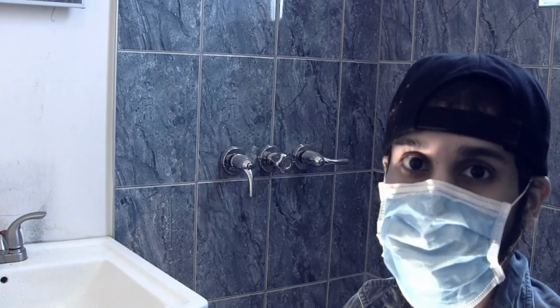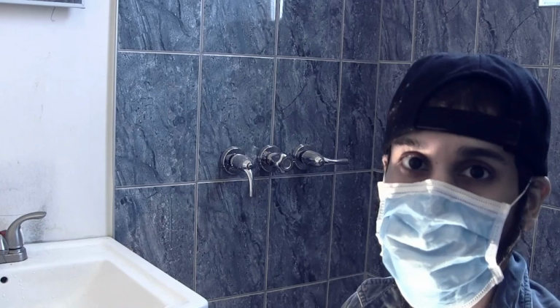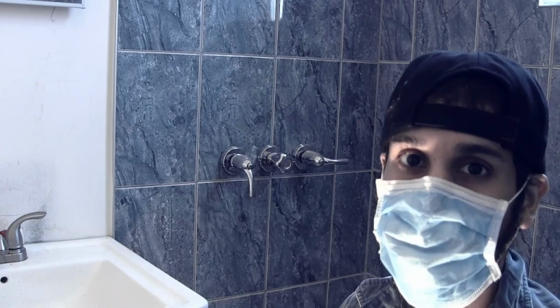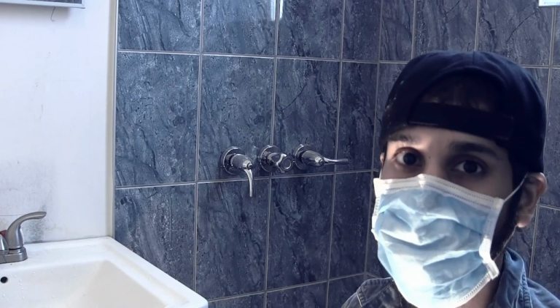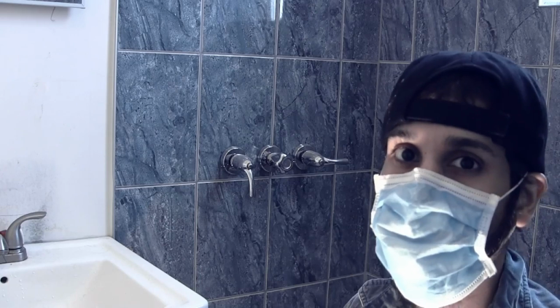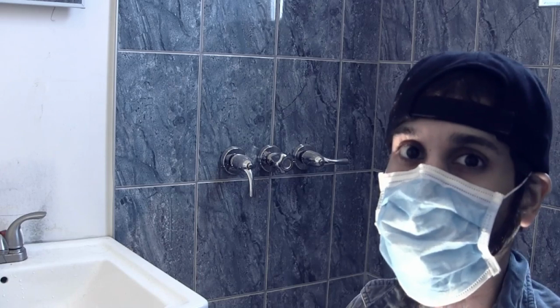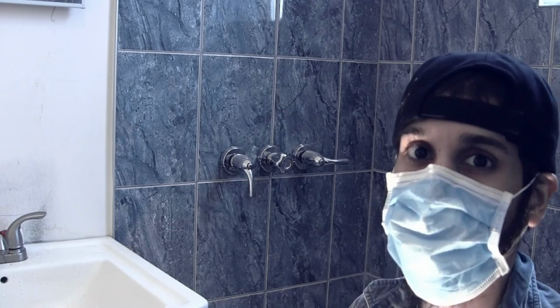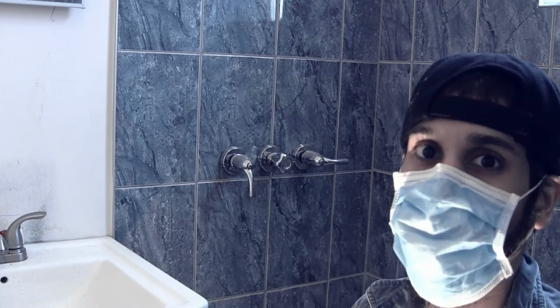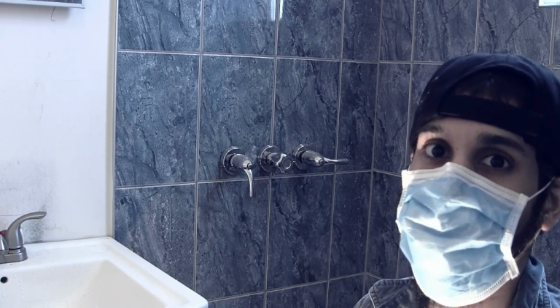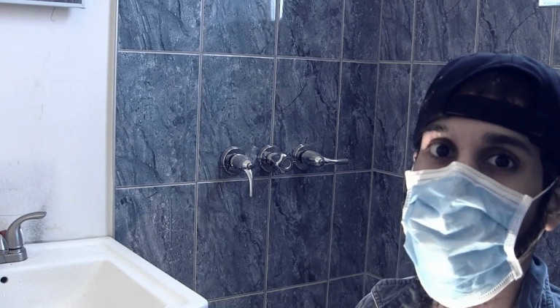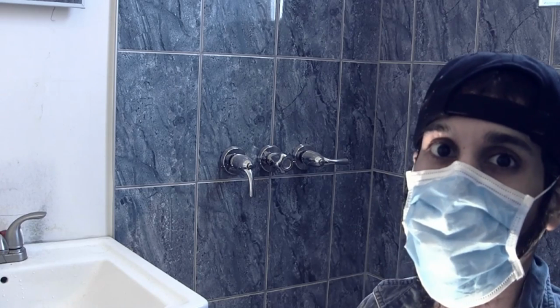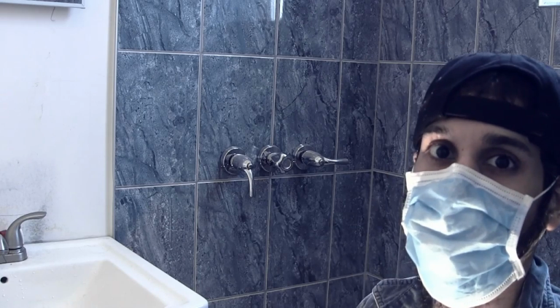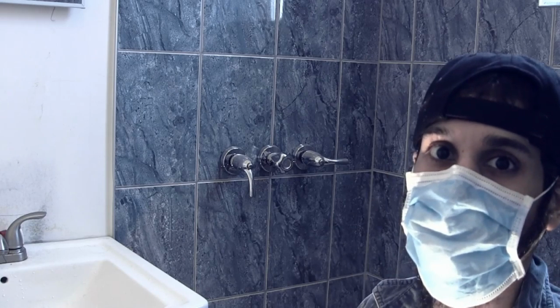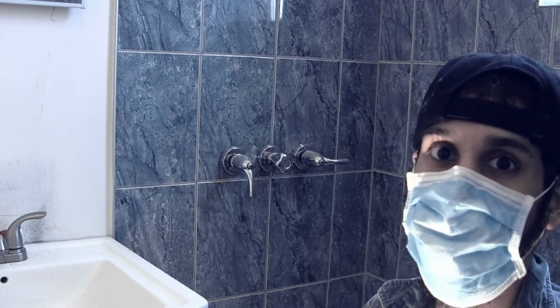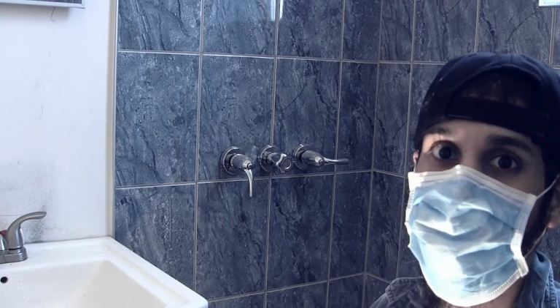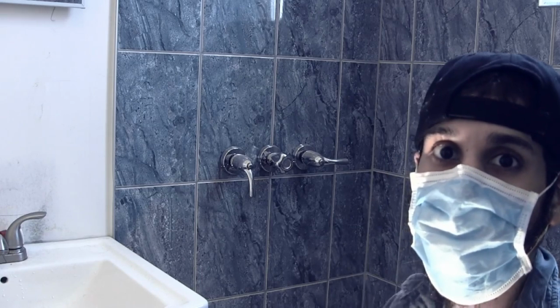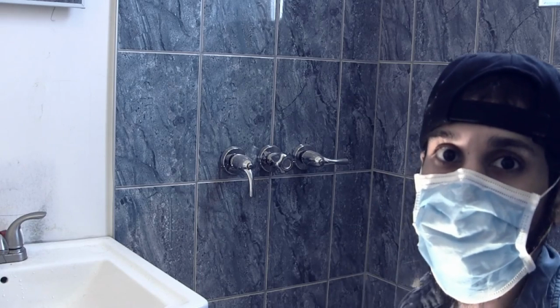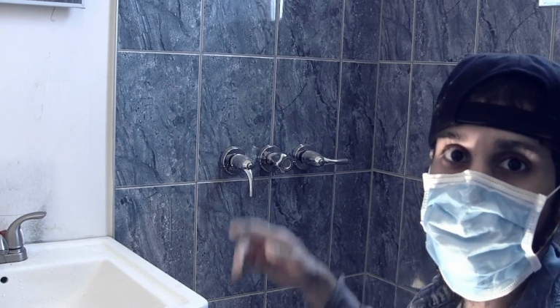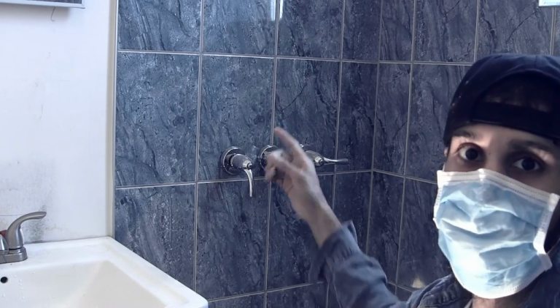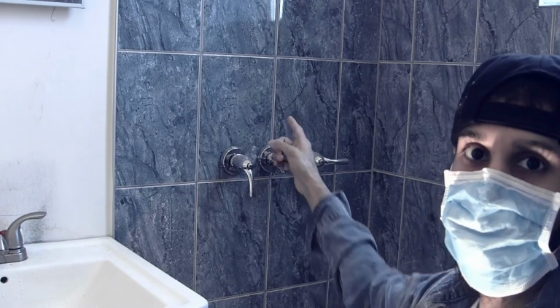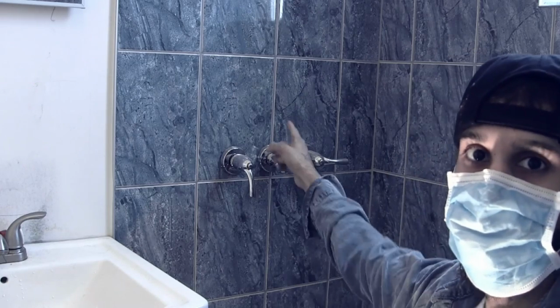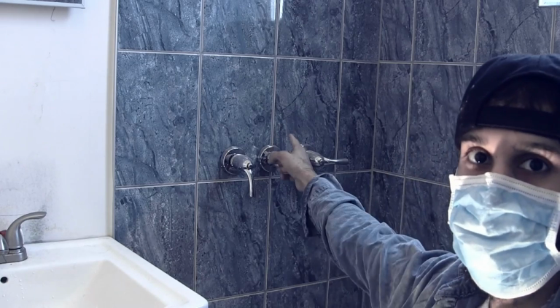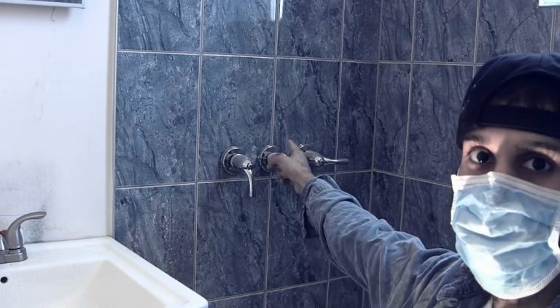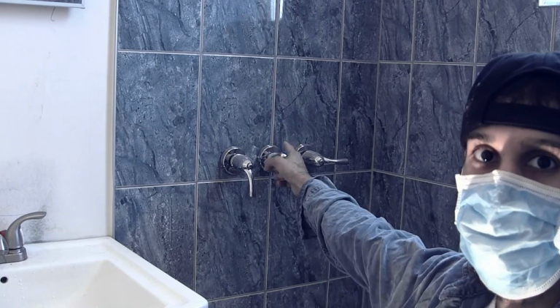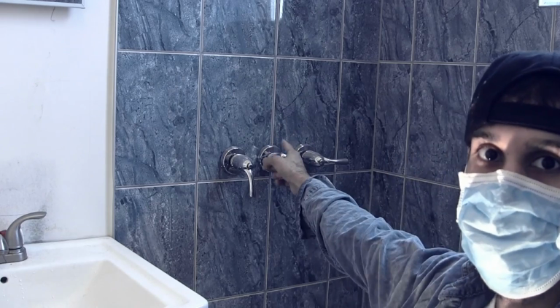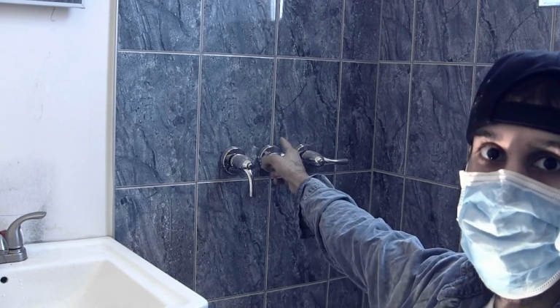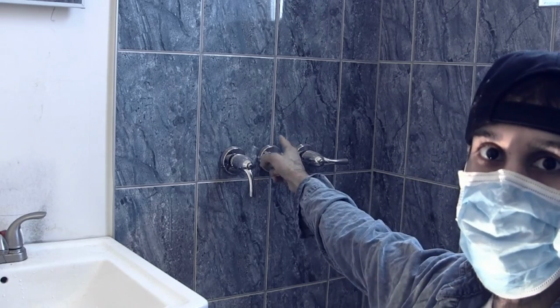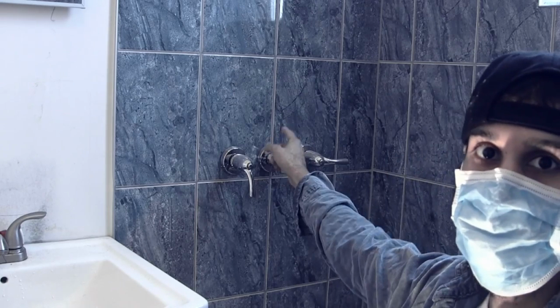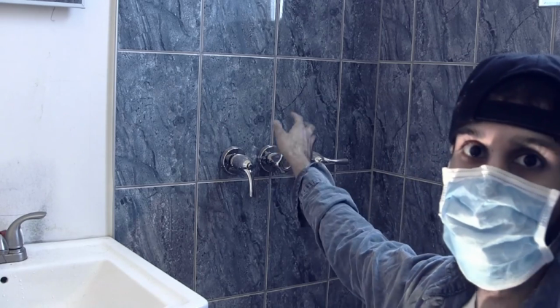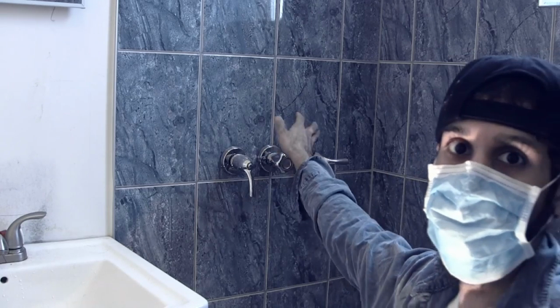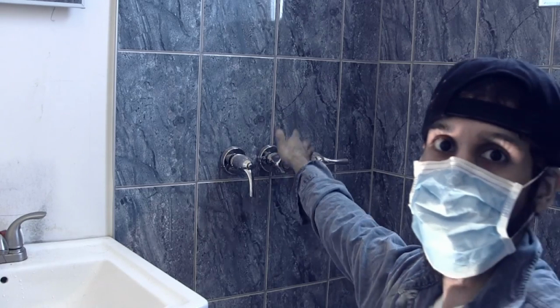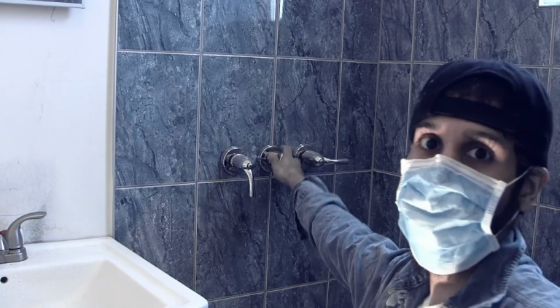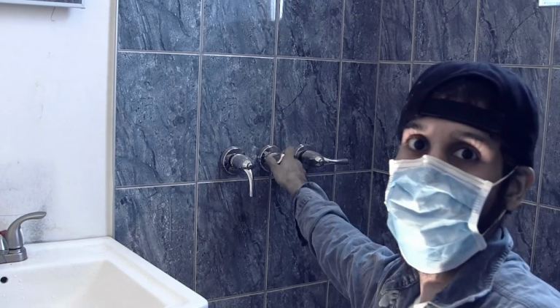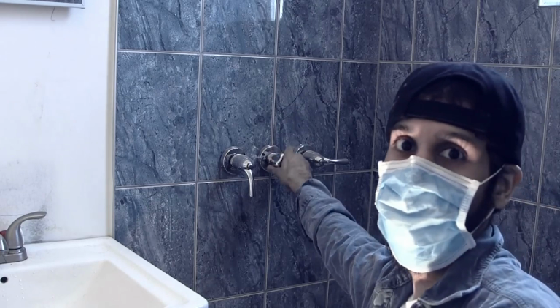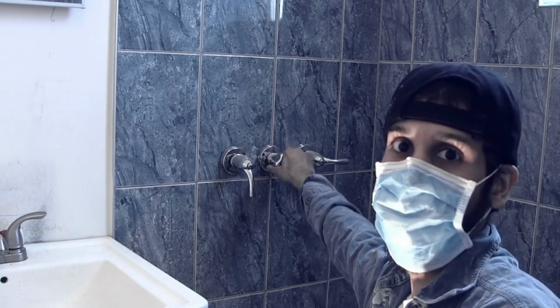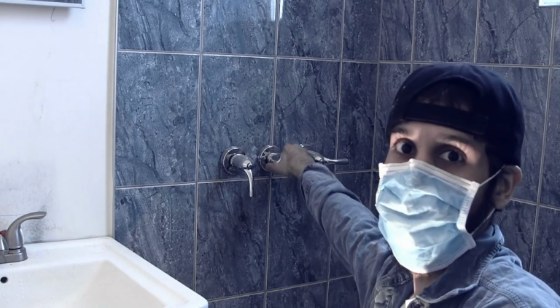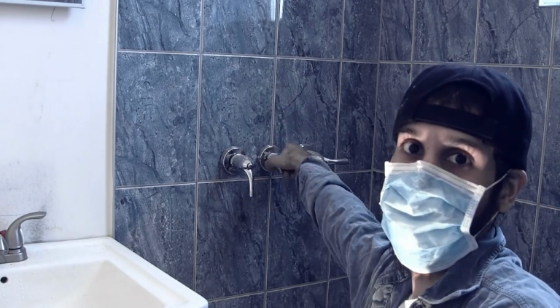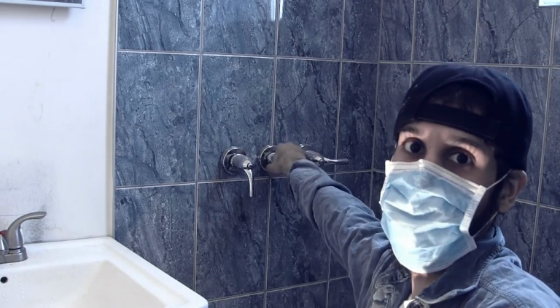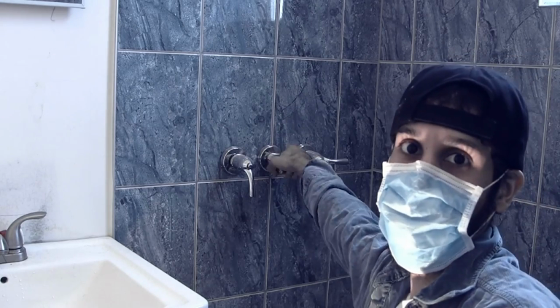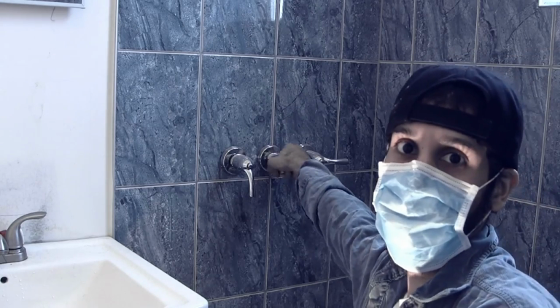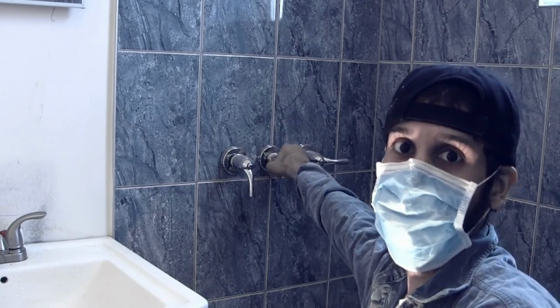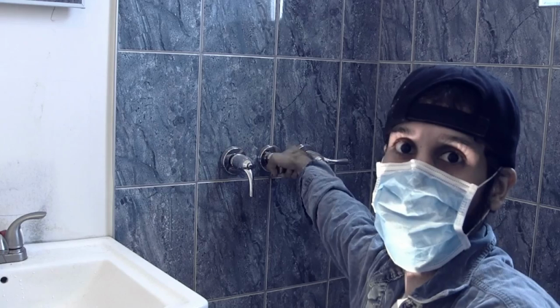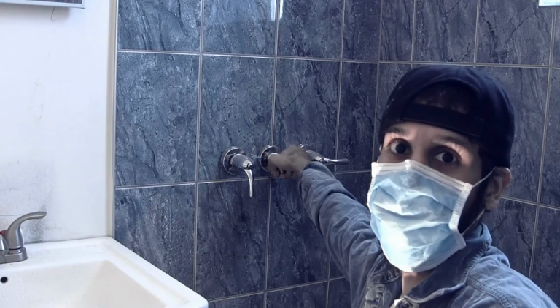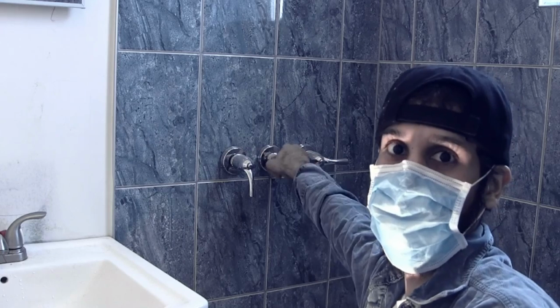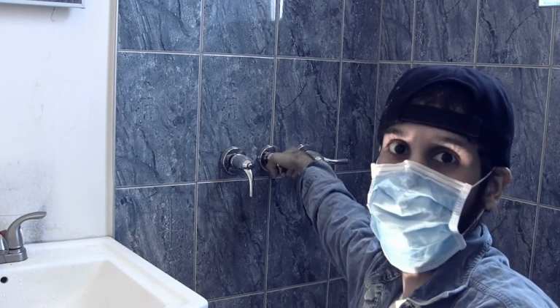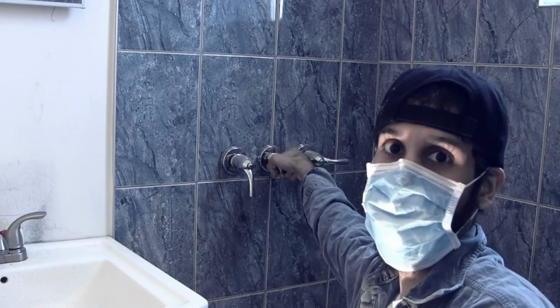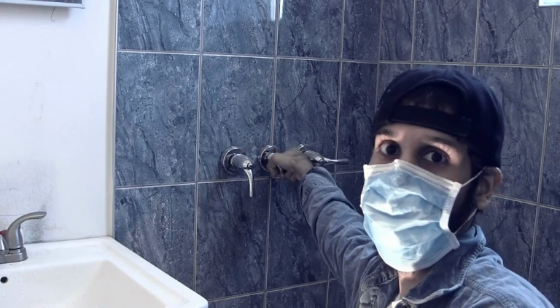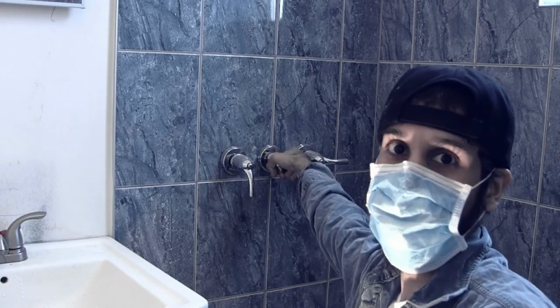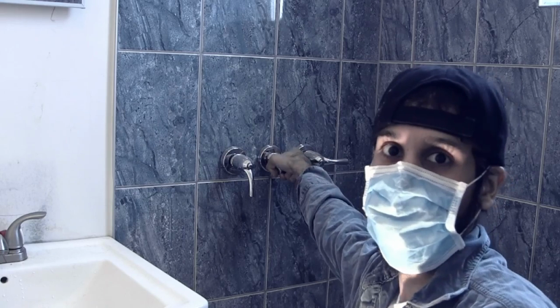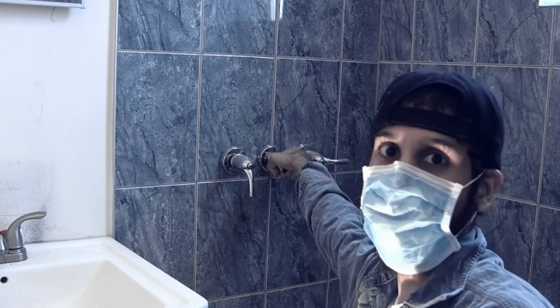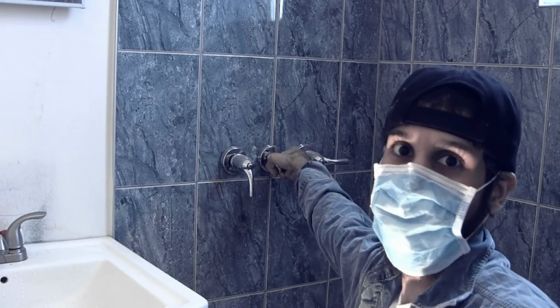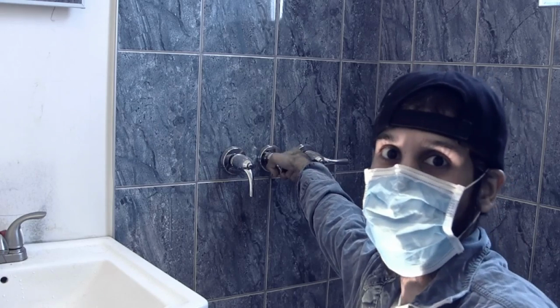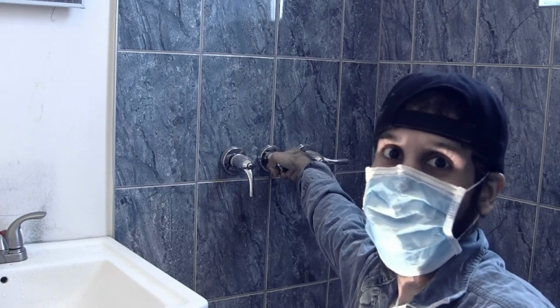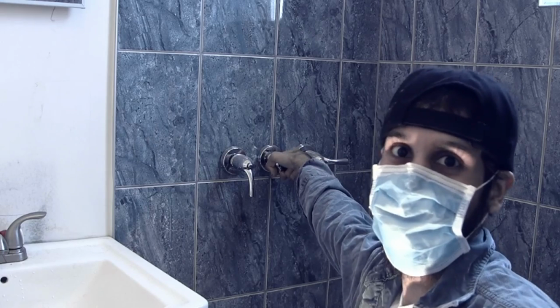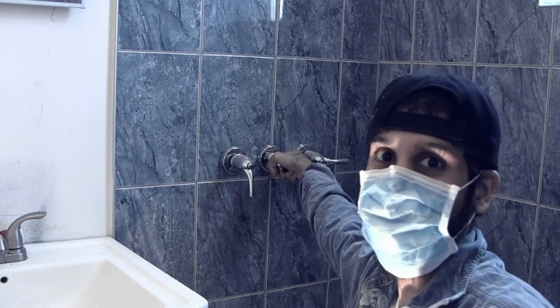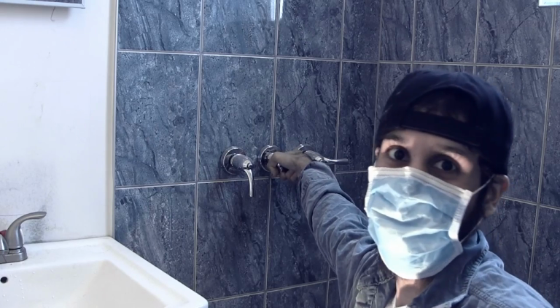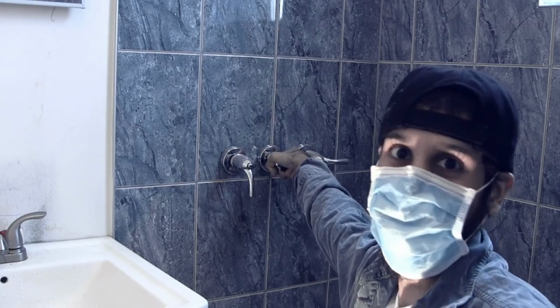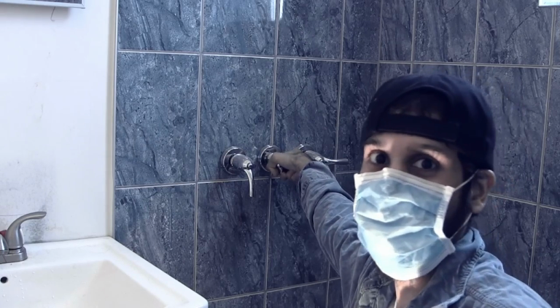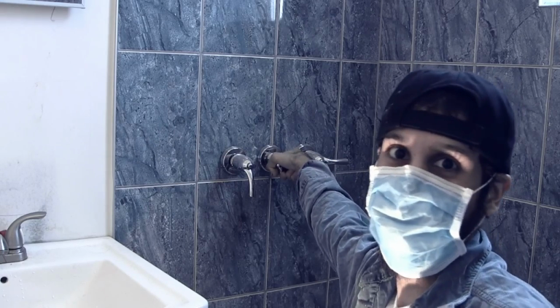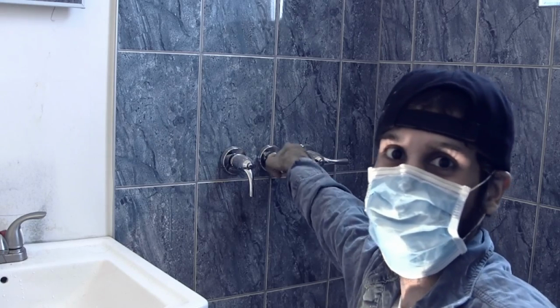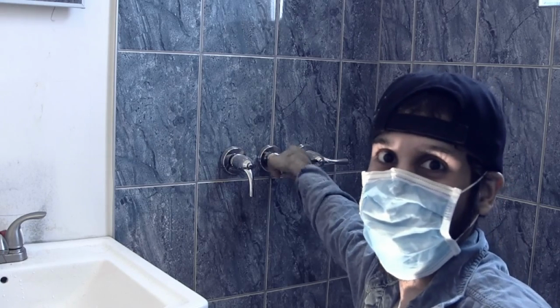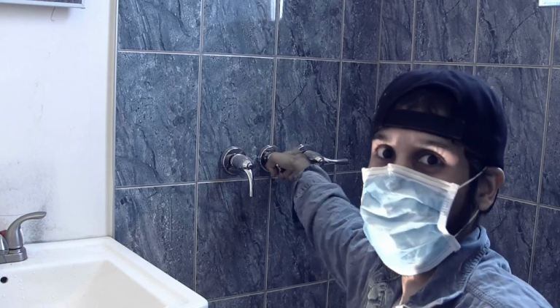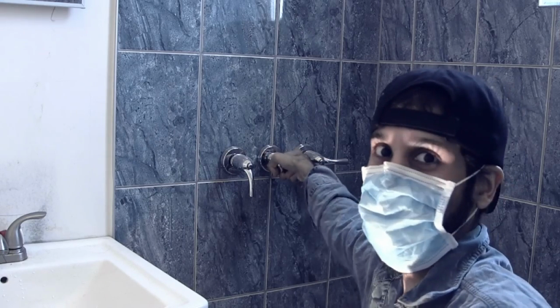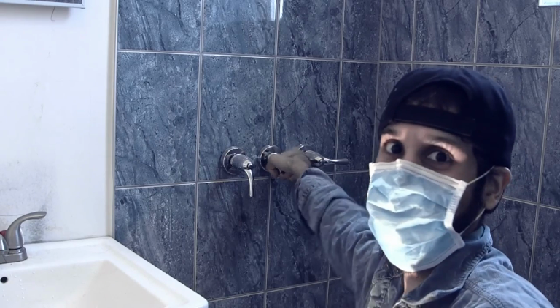Something's wrong with my shower. See that middle knob? It won't turn anymore. I don't know why.